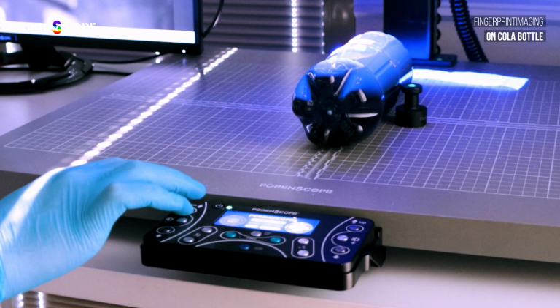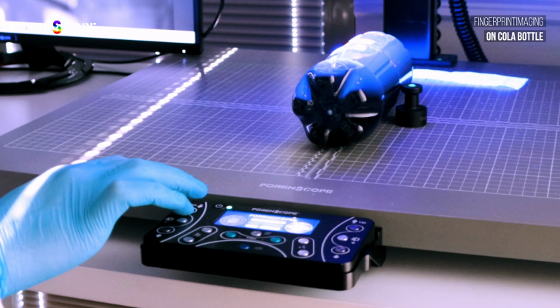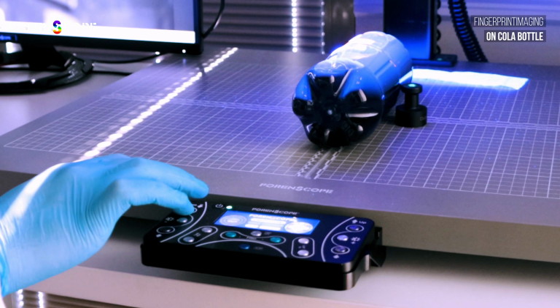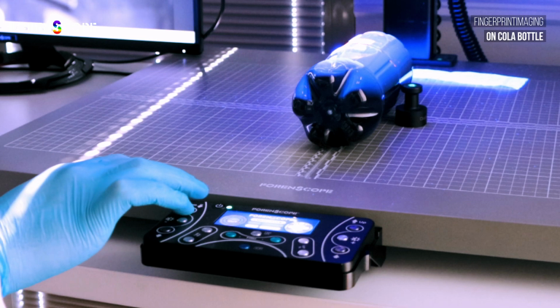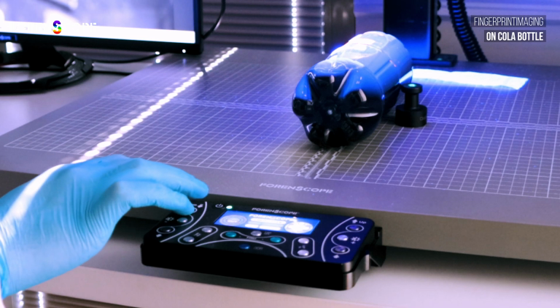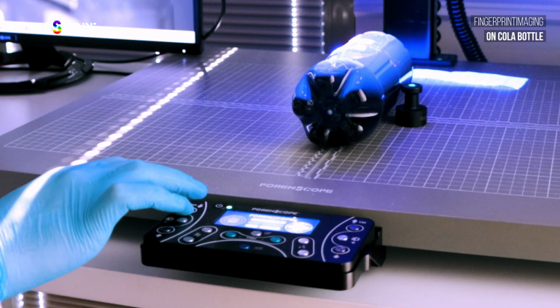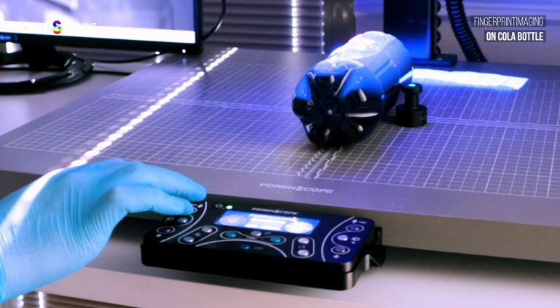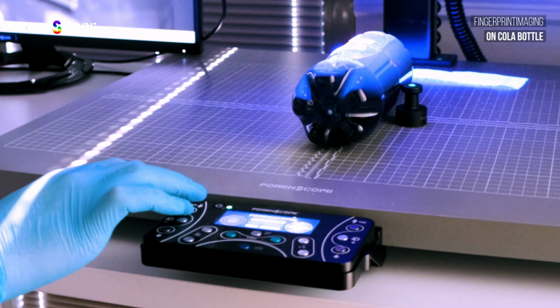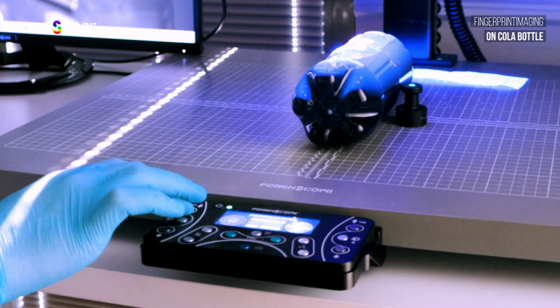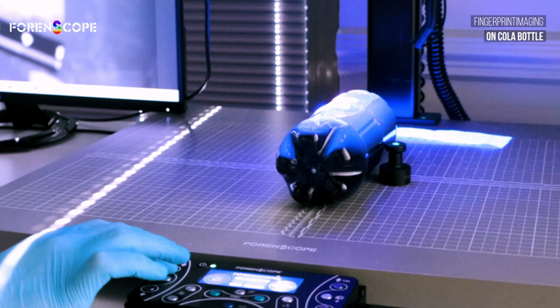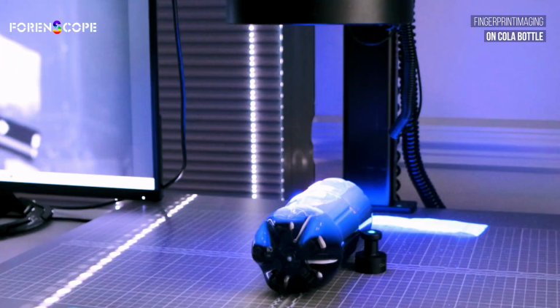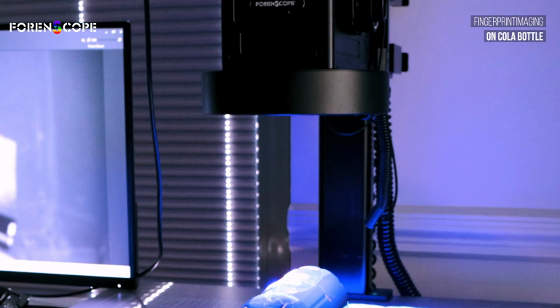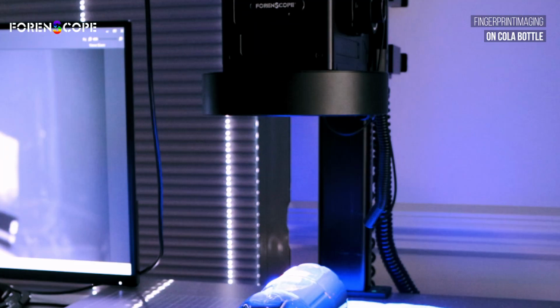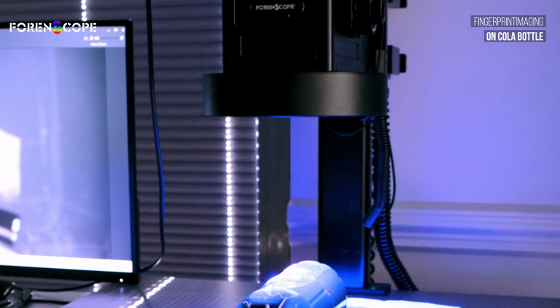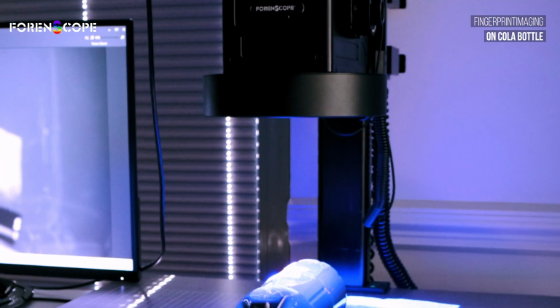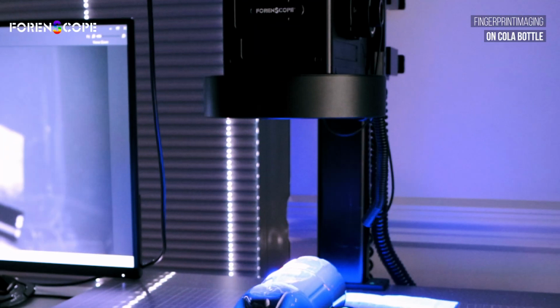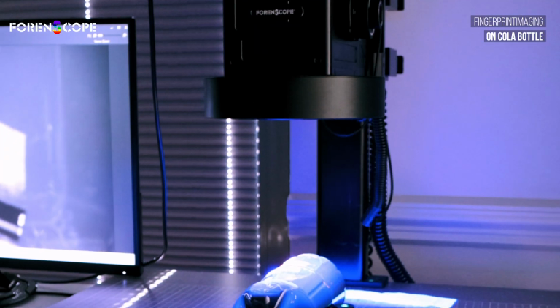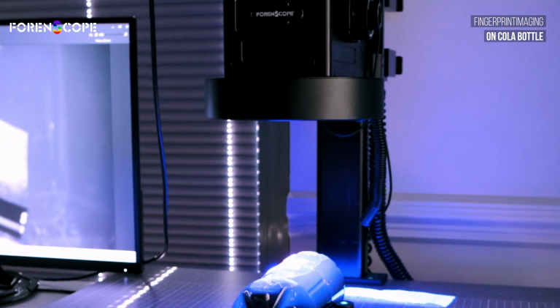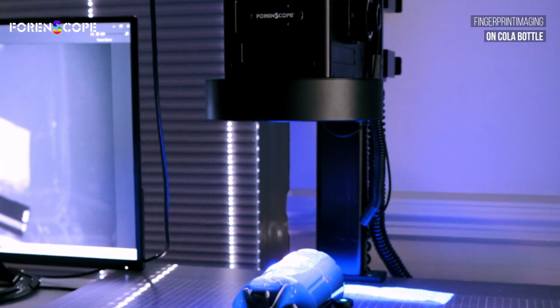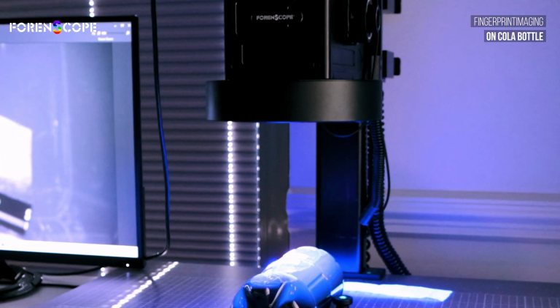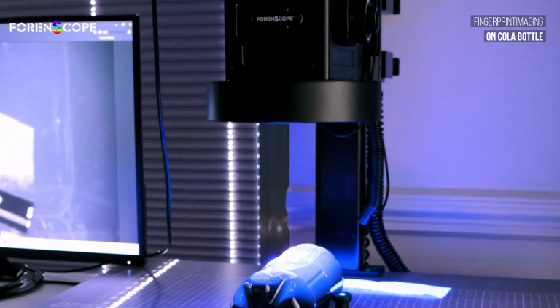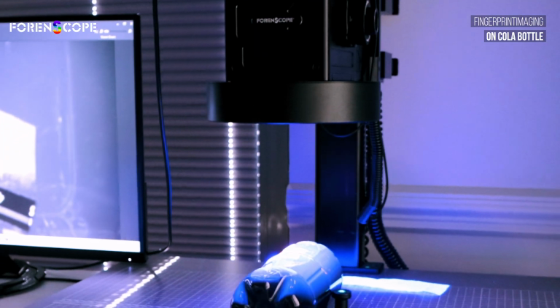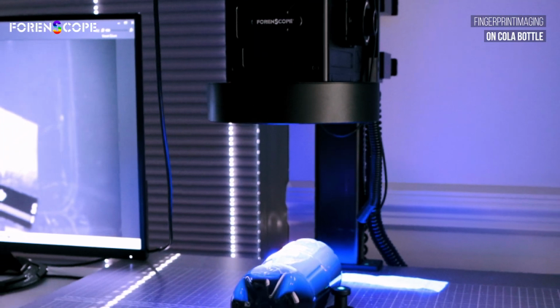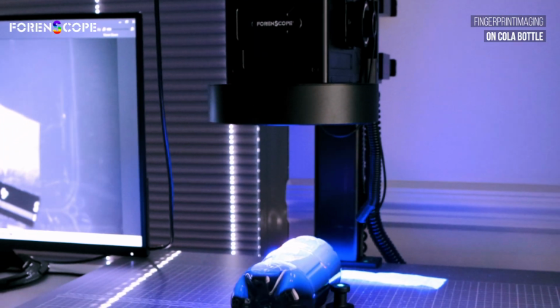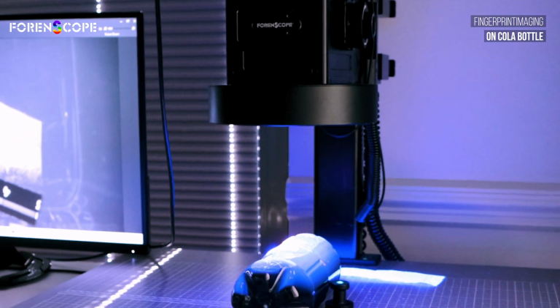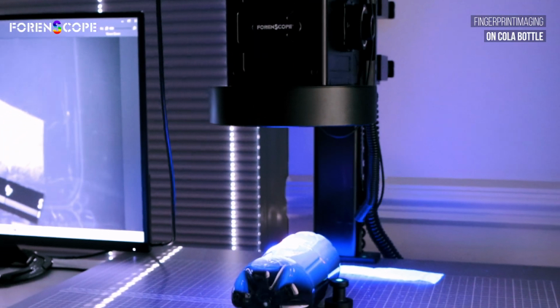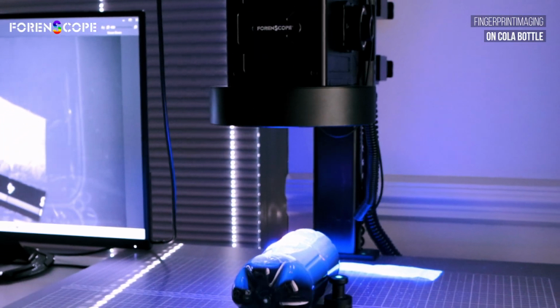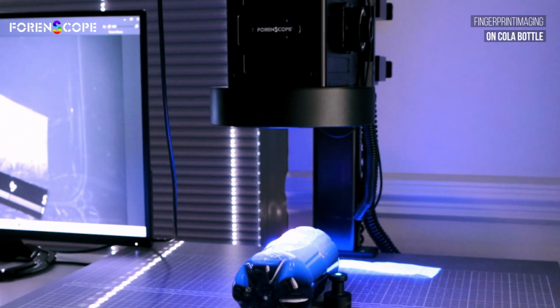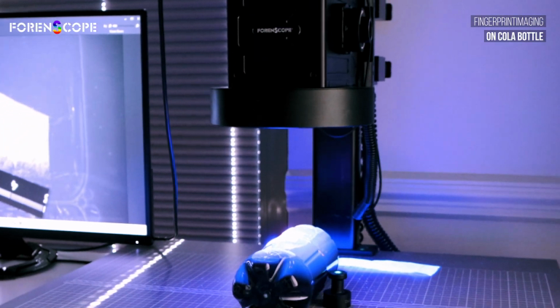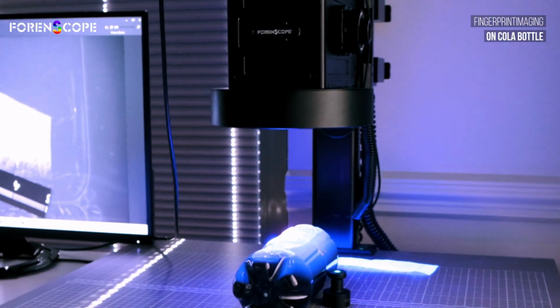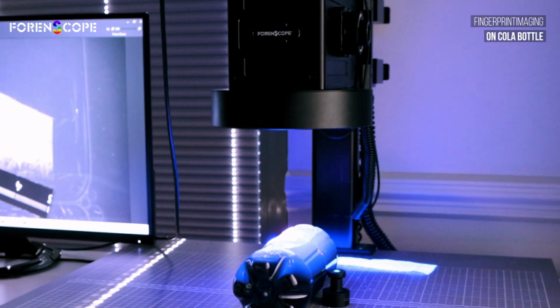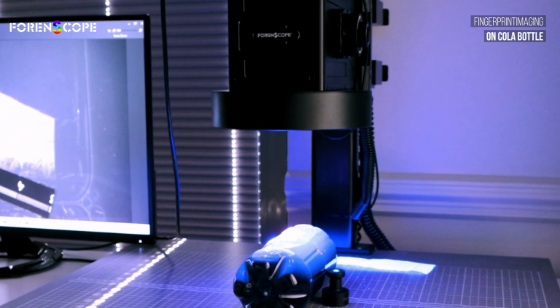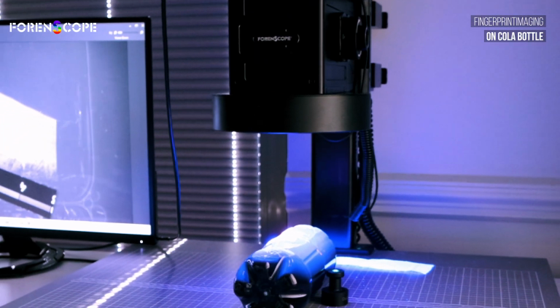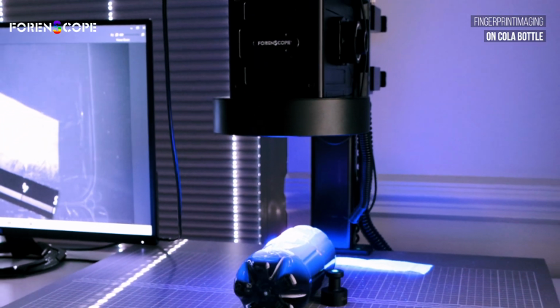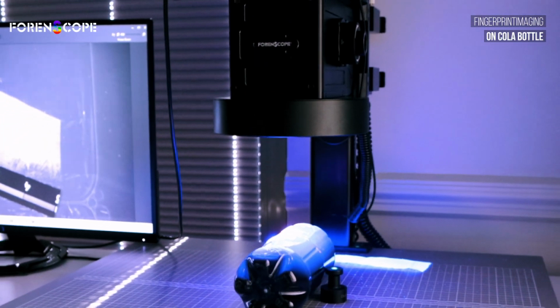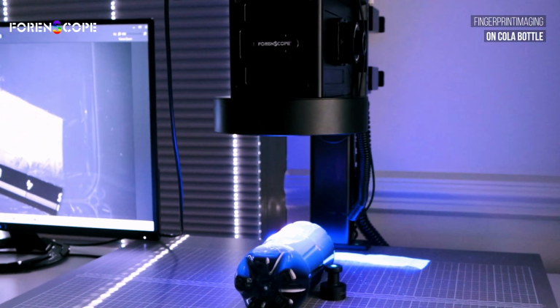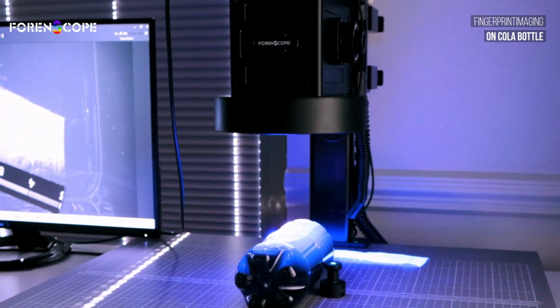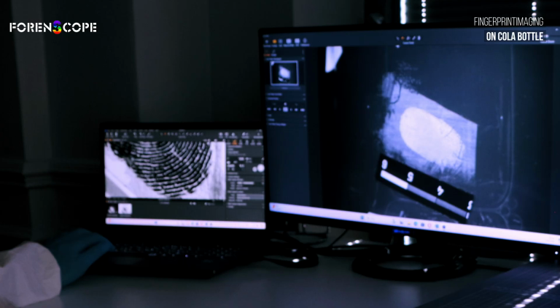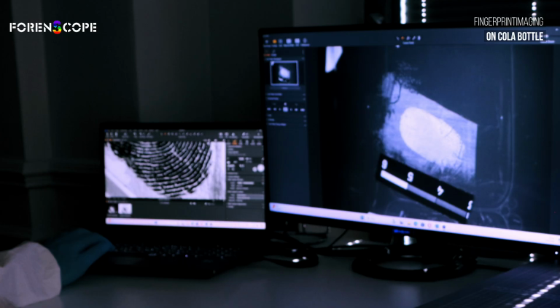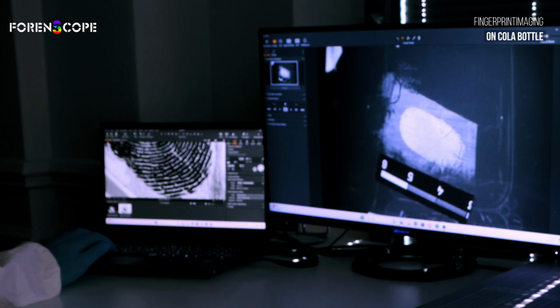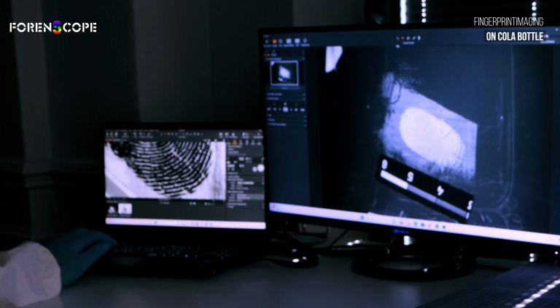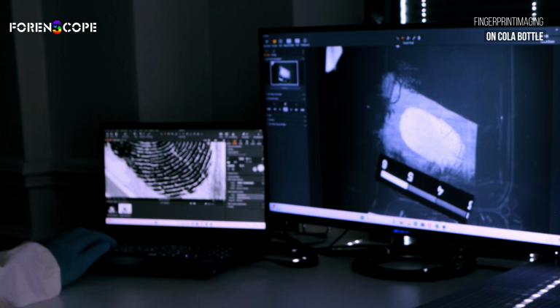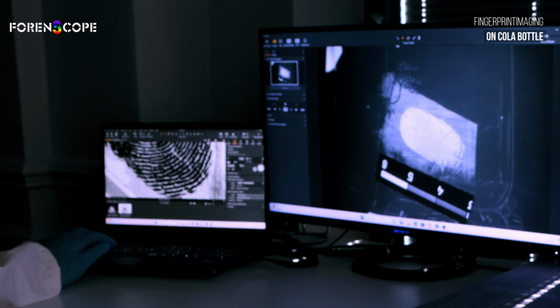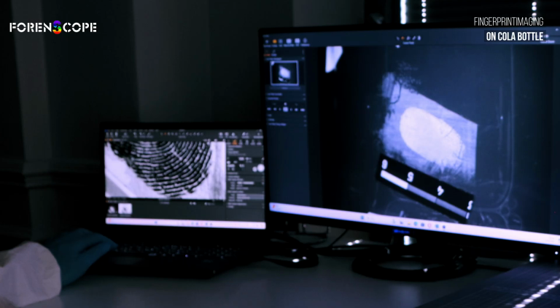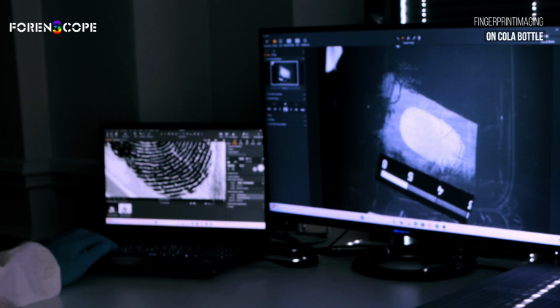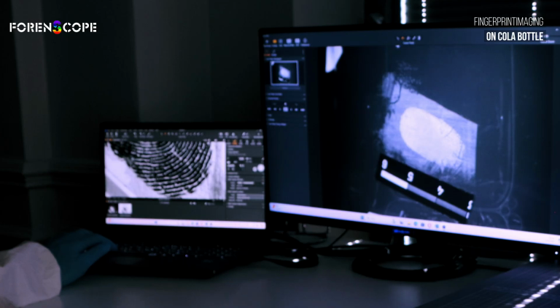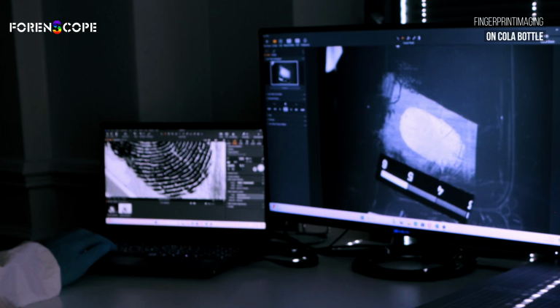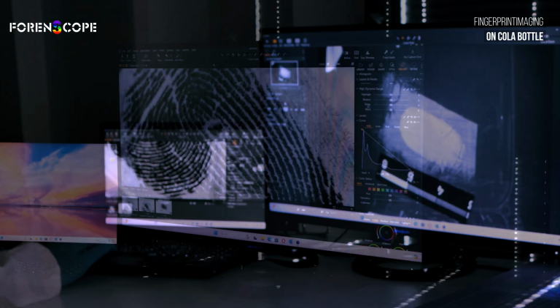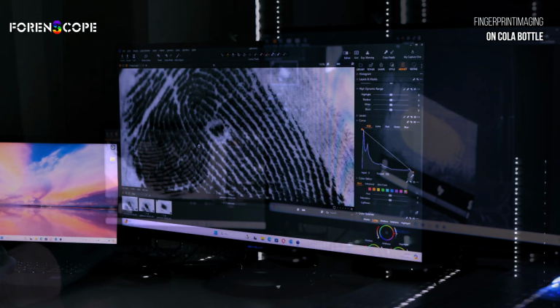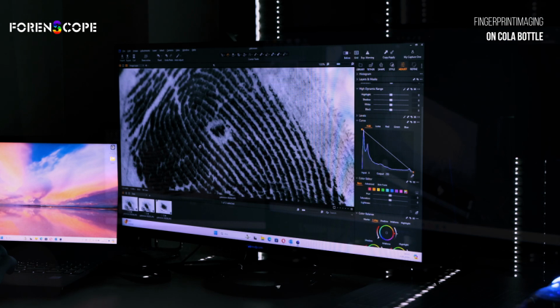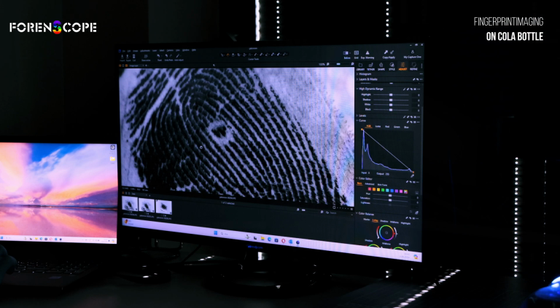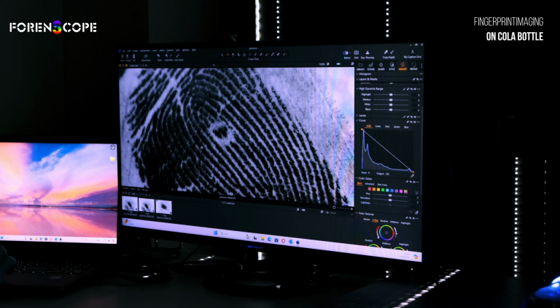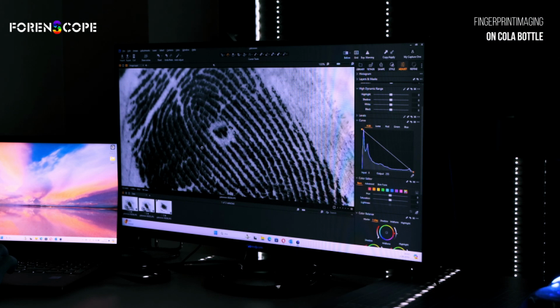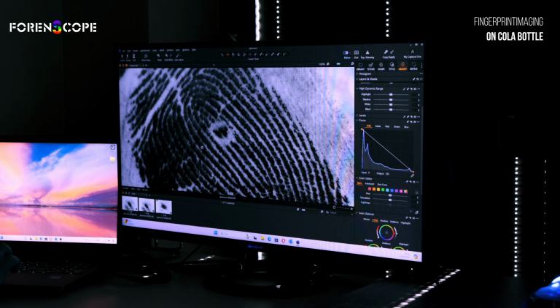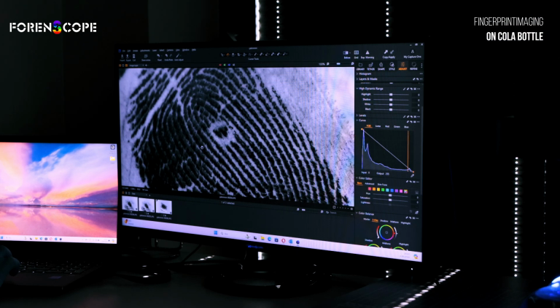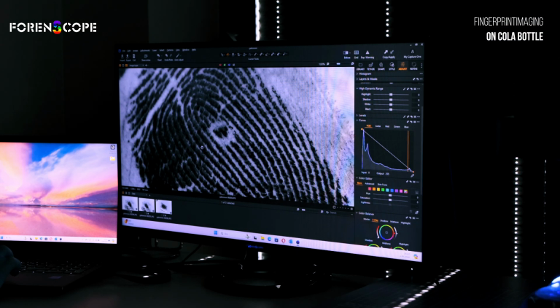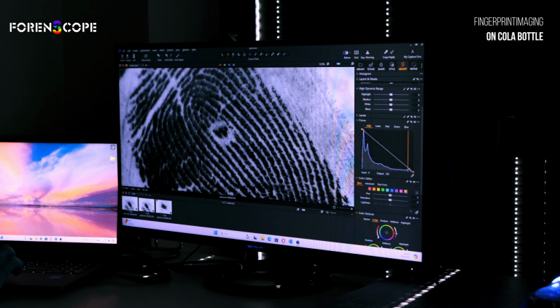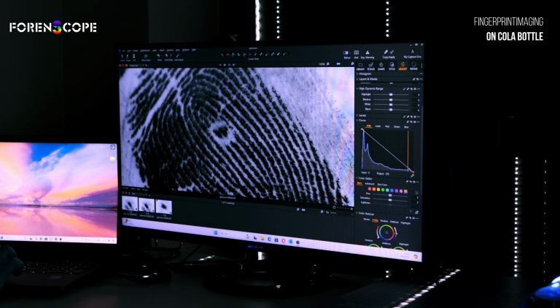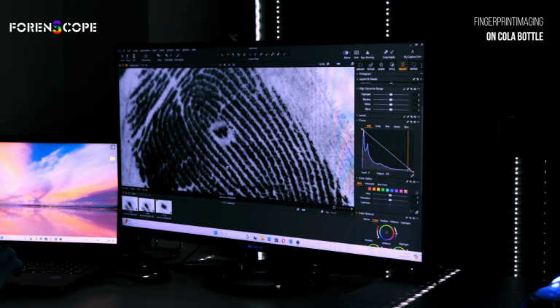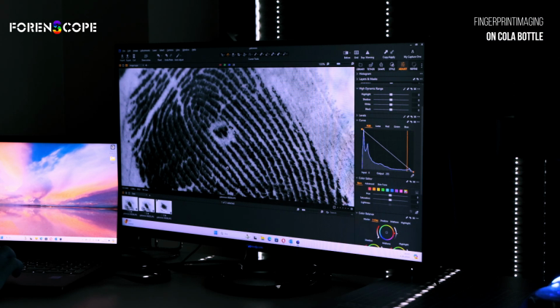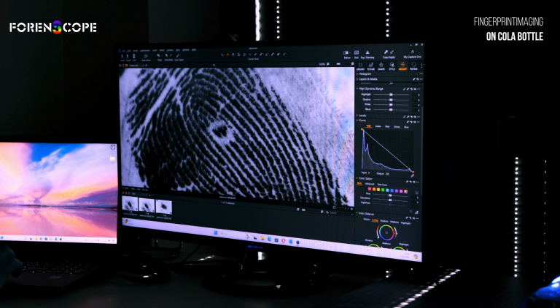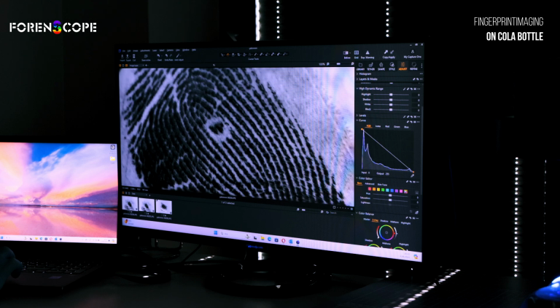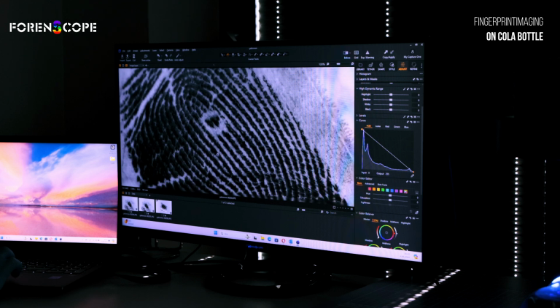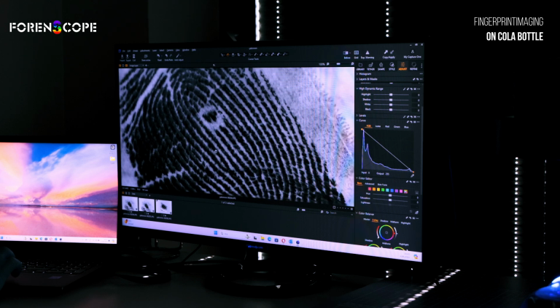Experience it with our ergonomic copy stand, built for comfort and speed. Minimal expertise needed — anyone can use it effectively.